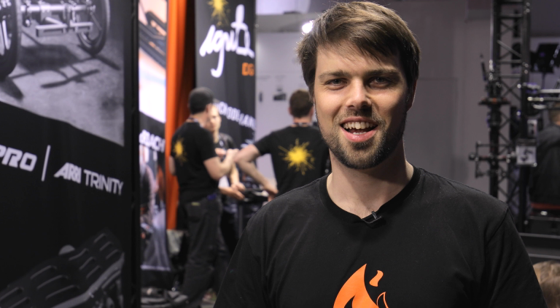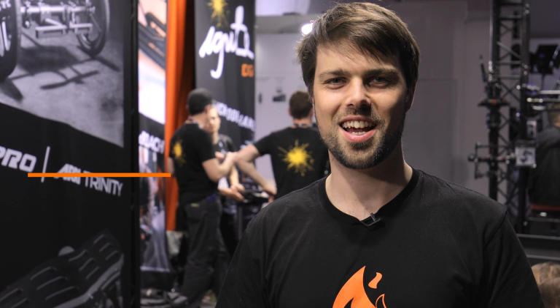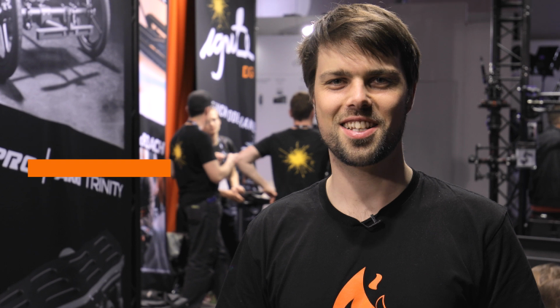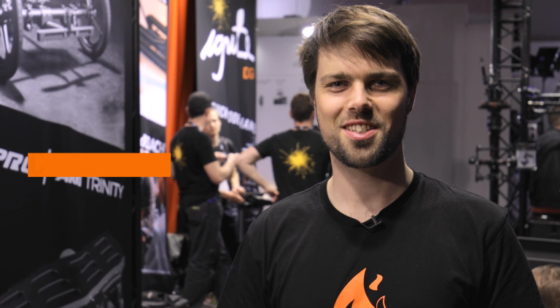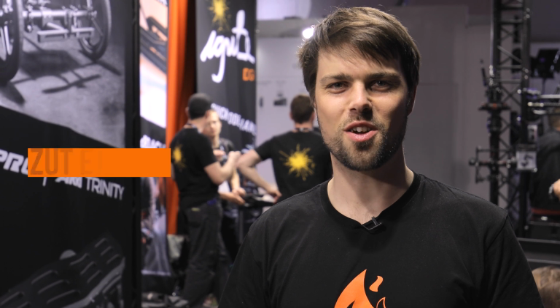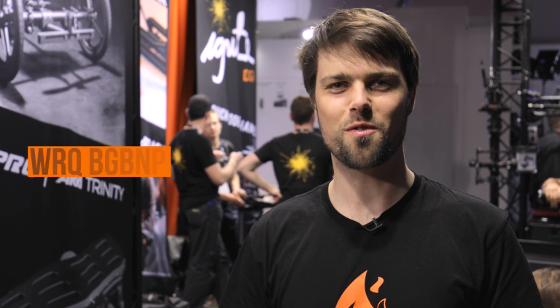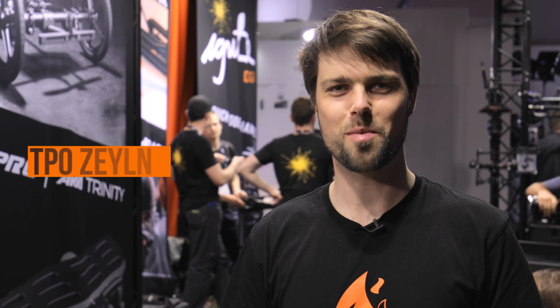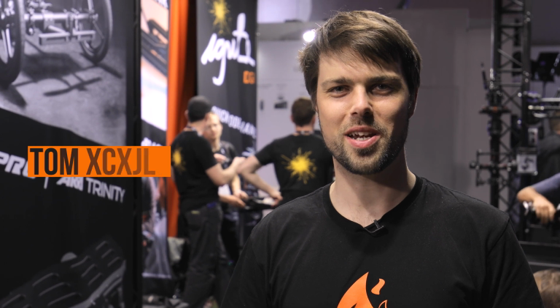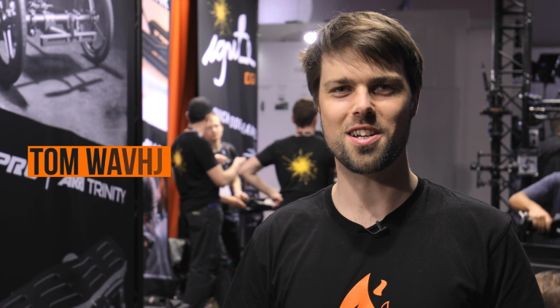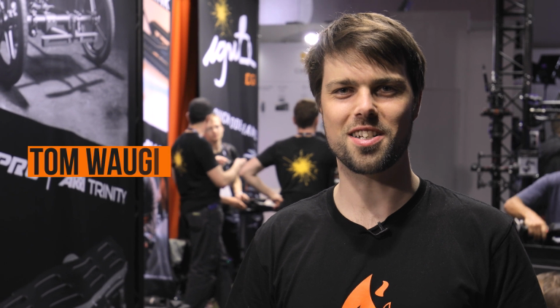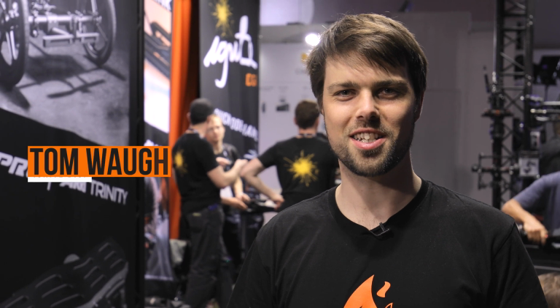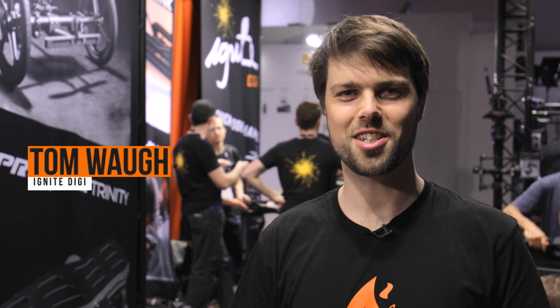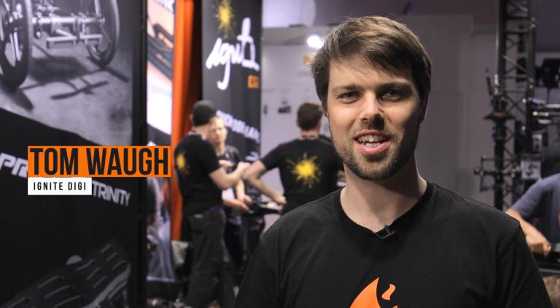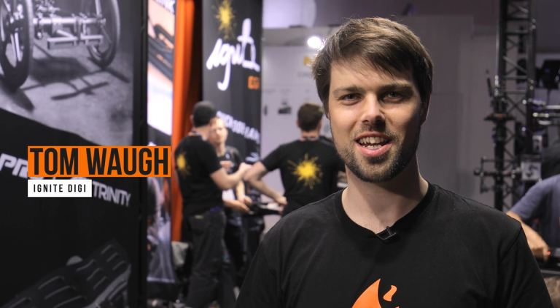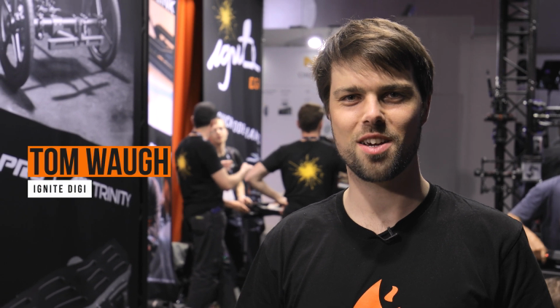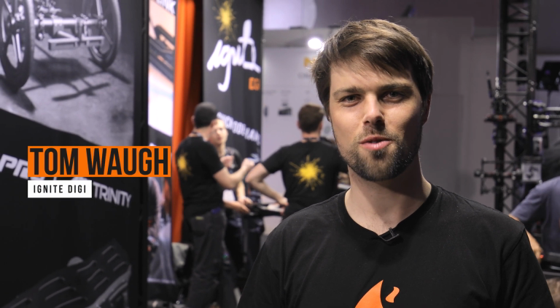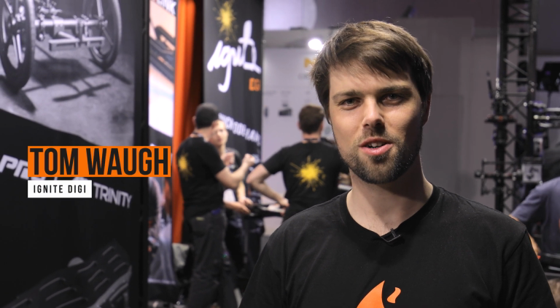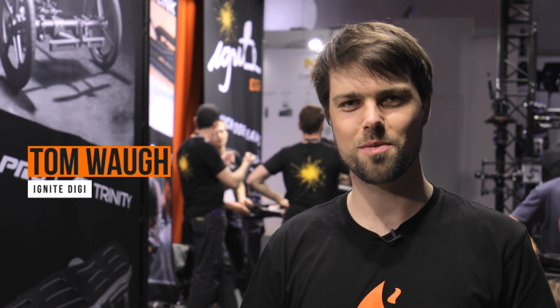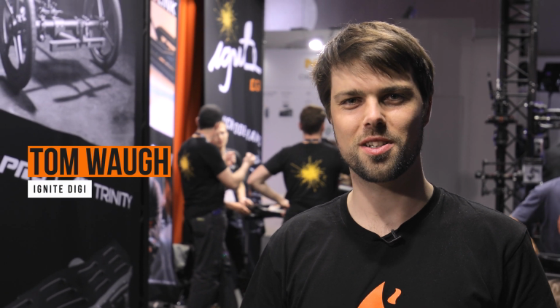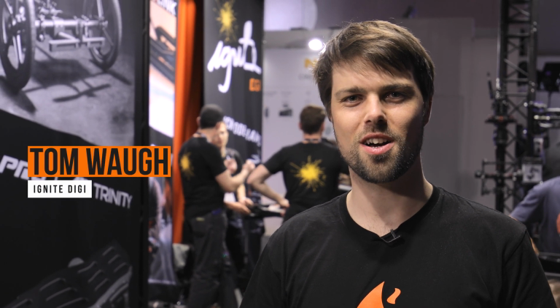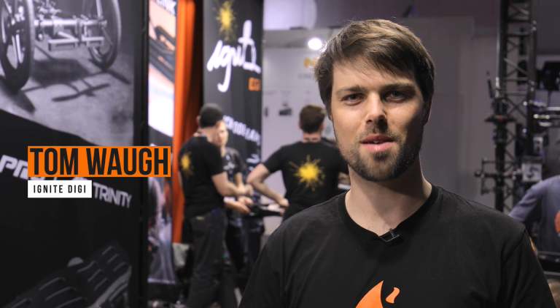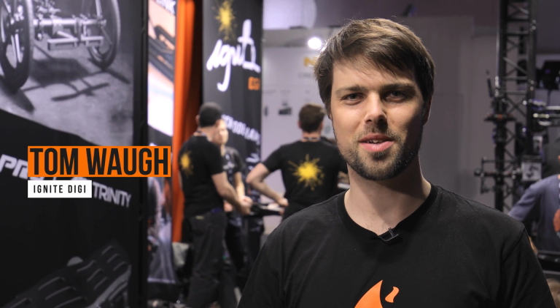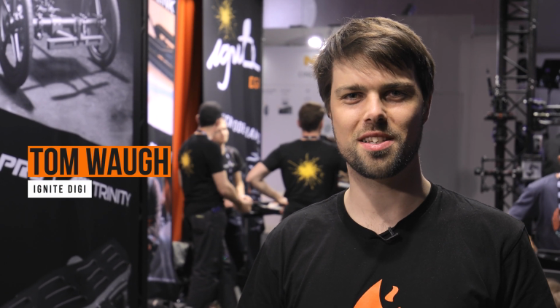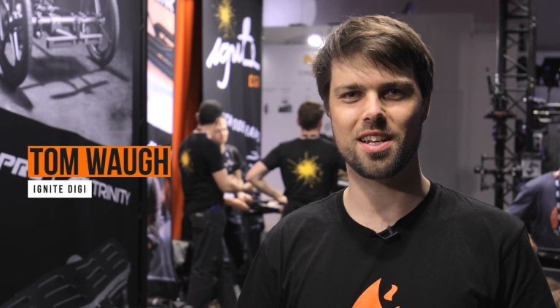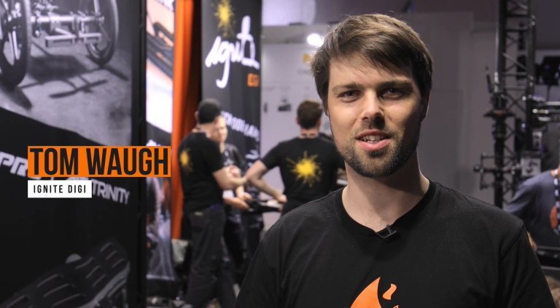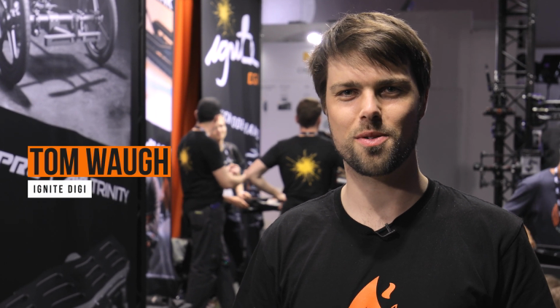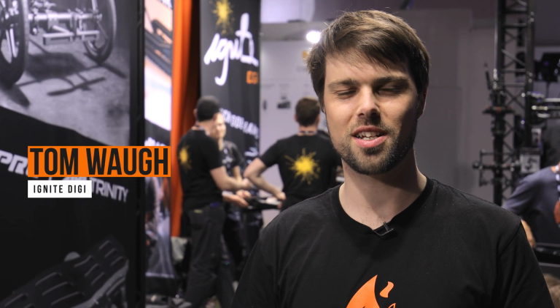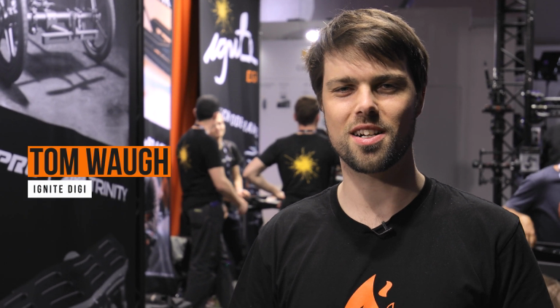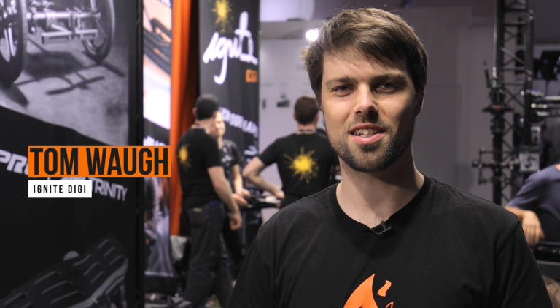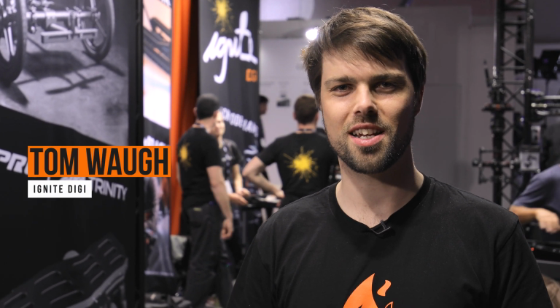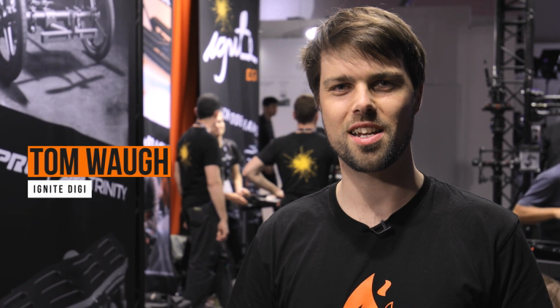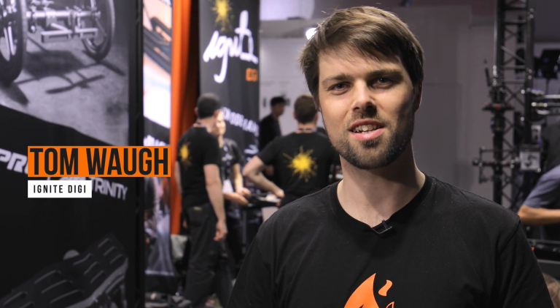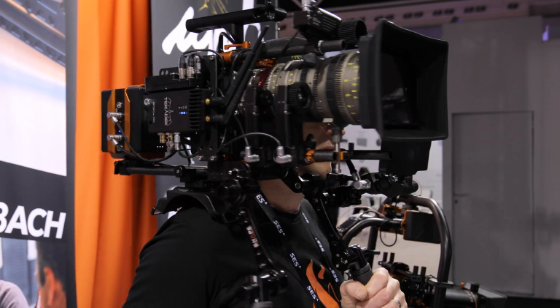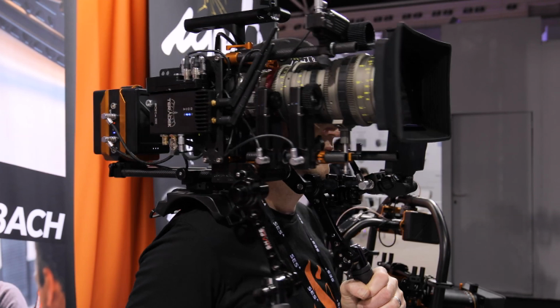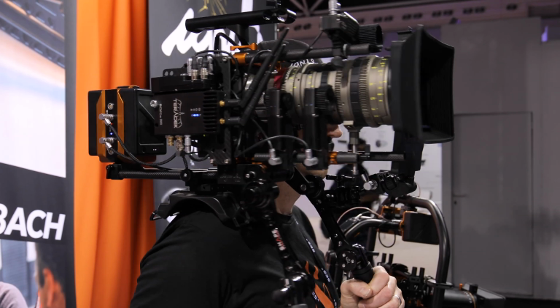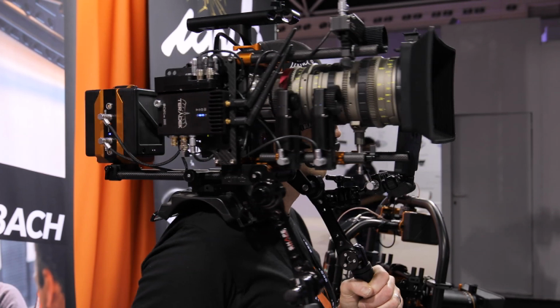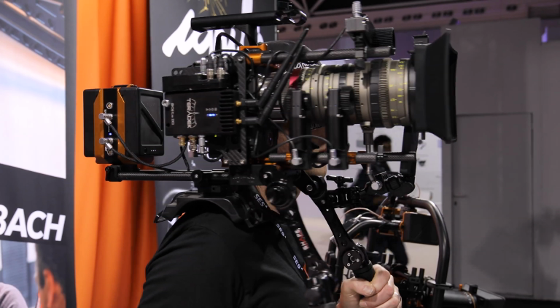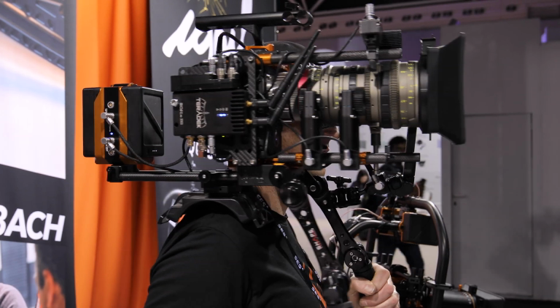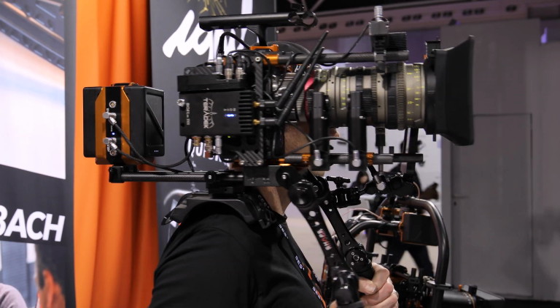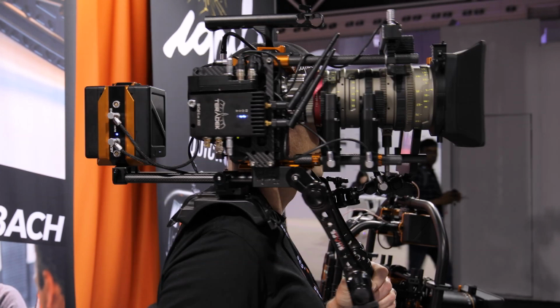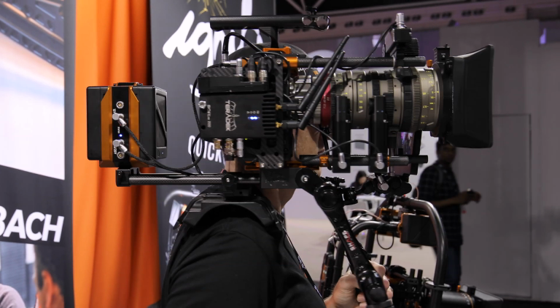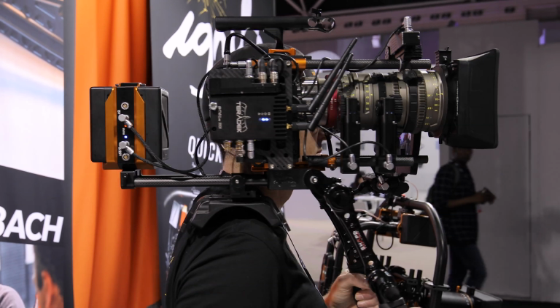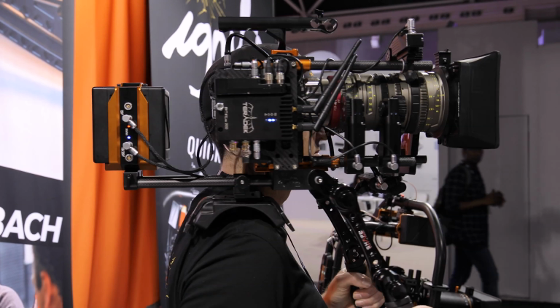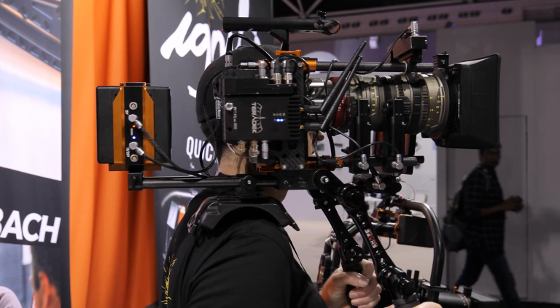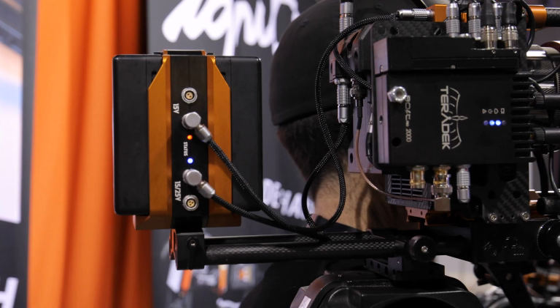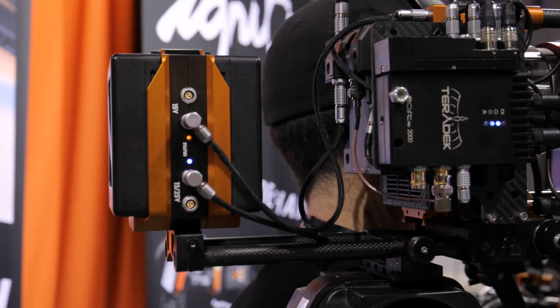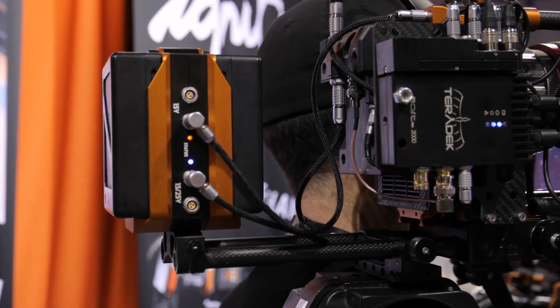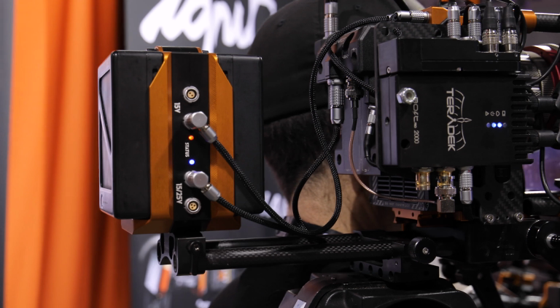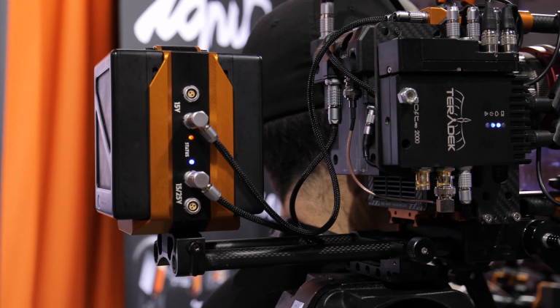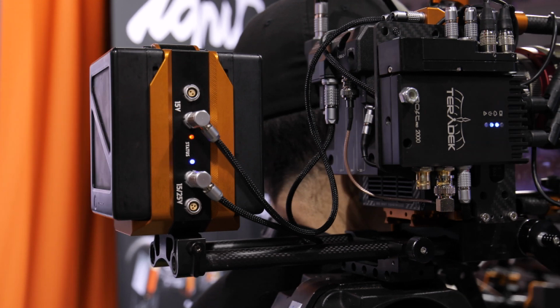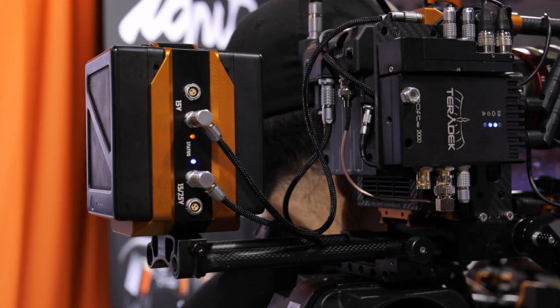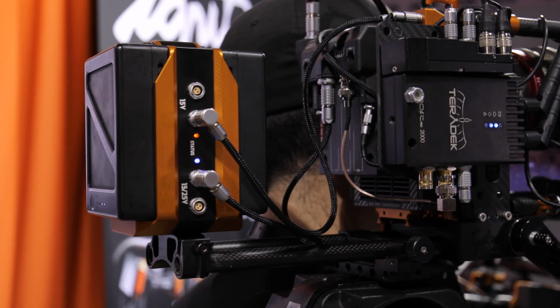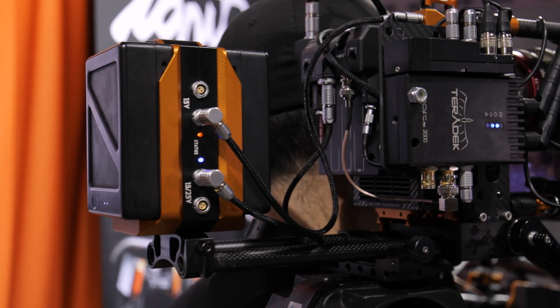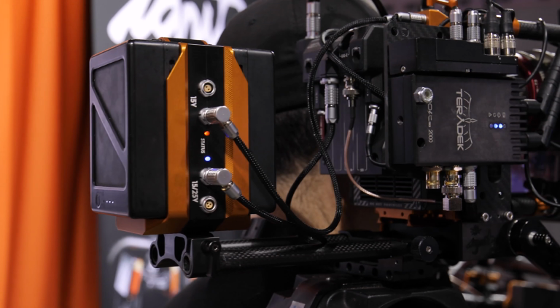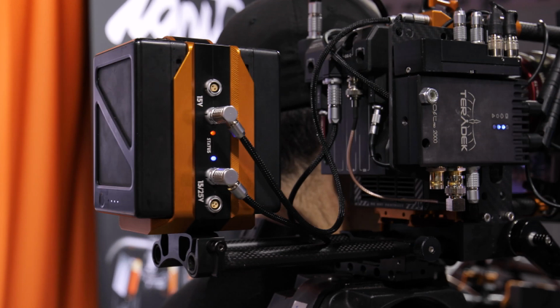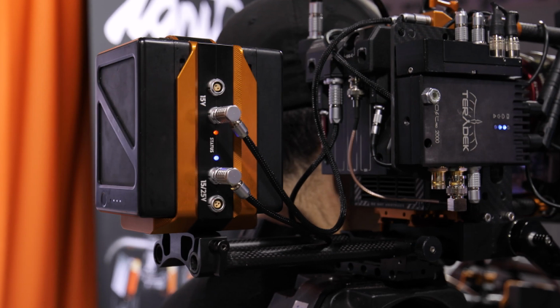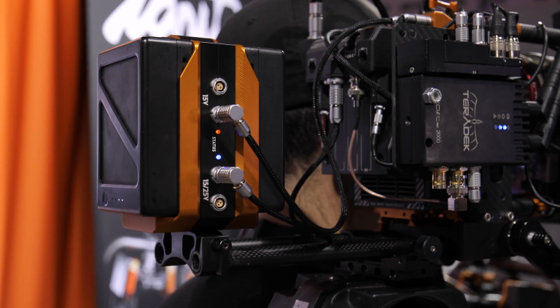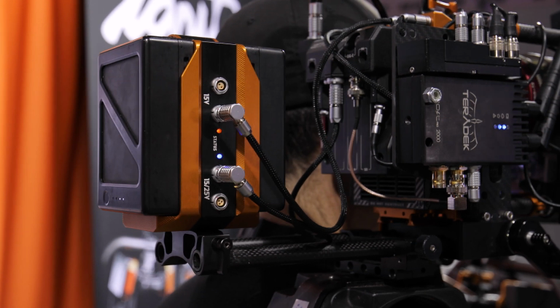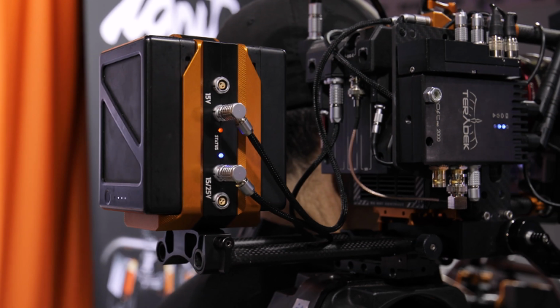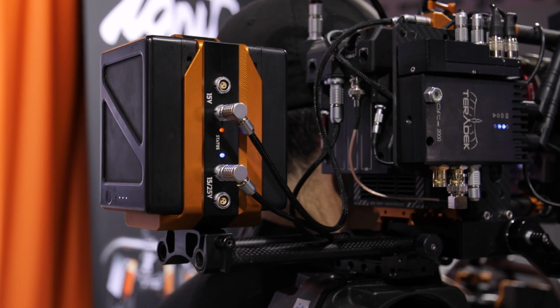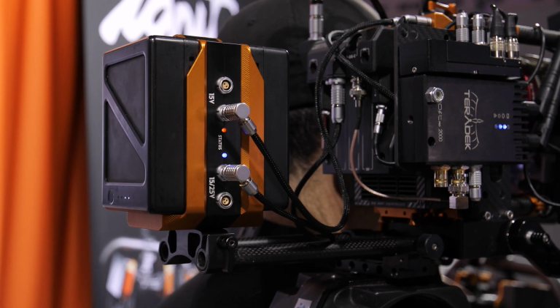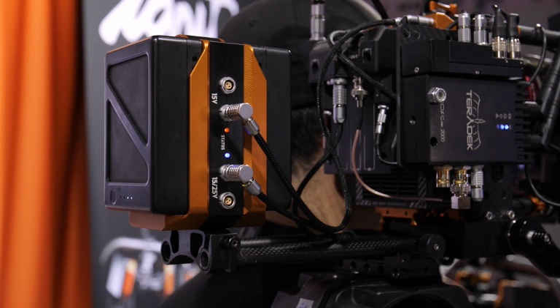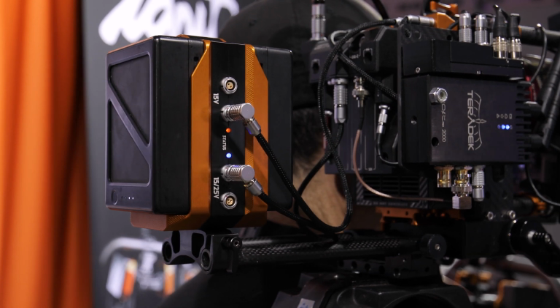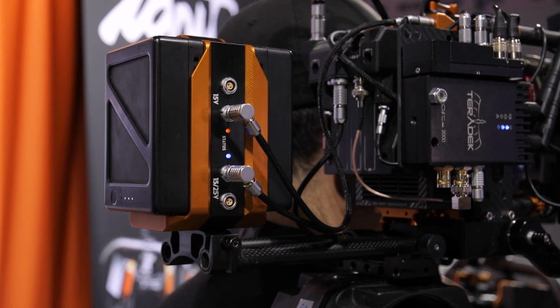Hey, it's Tom from Ignite Digi here. Welcome to IBC 2019. I just want to show you one of our new products, the TB50 Hammerhead.